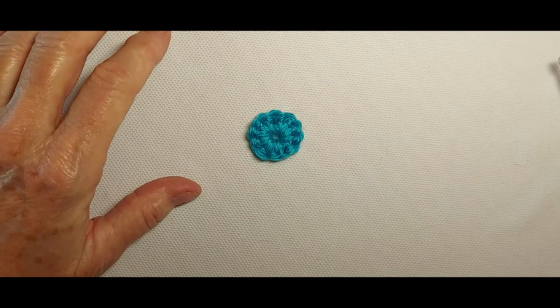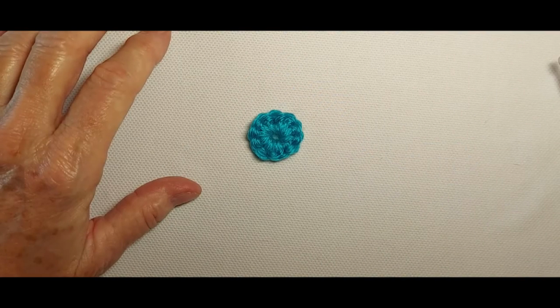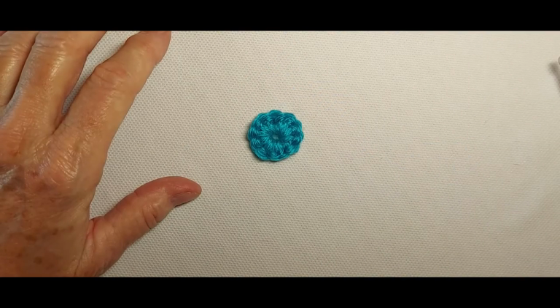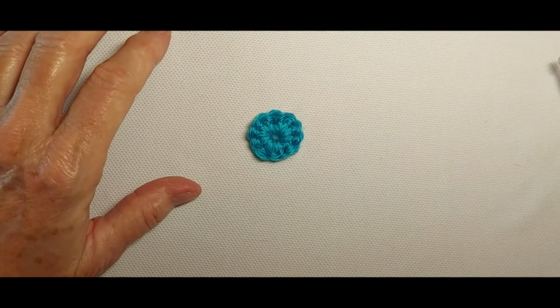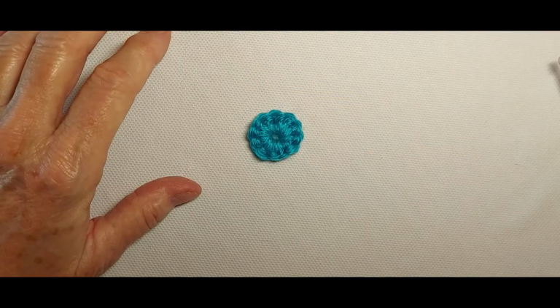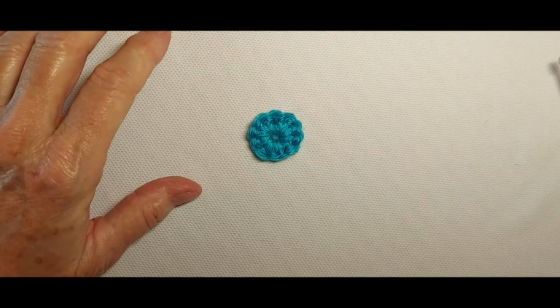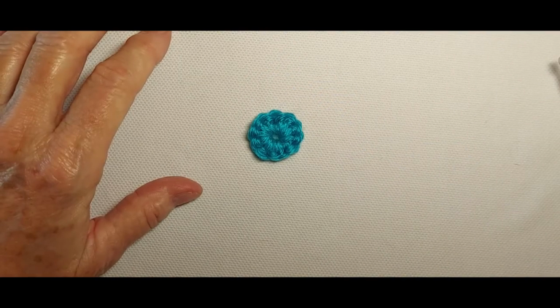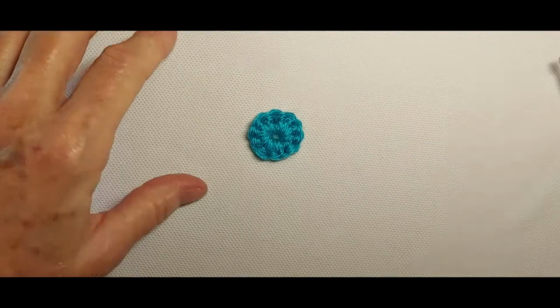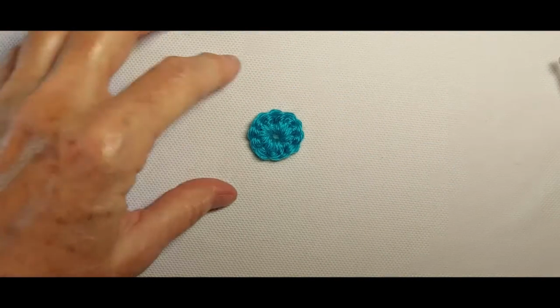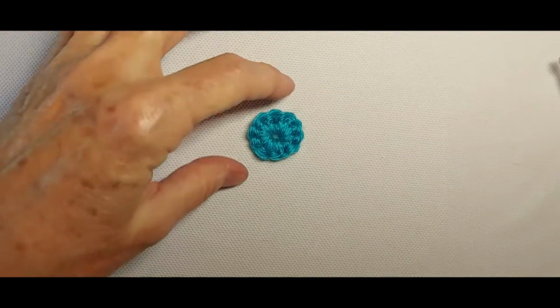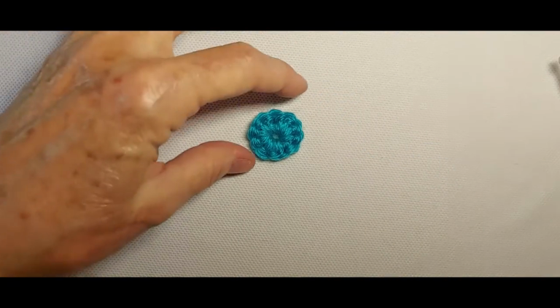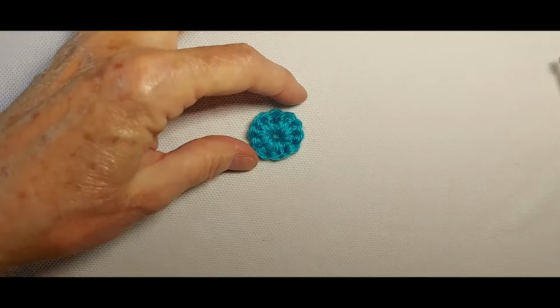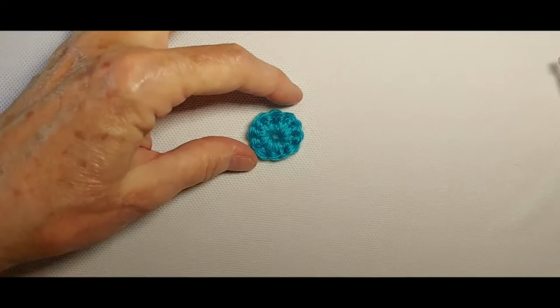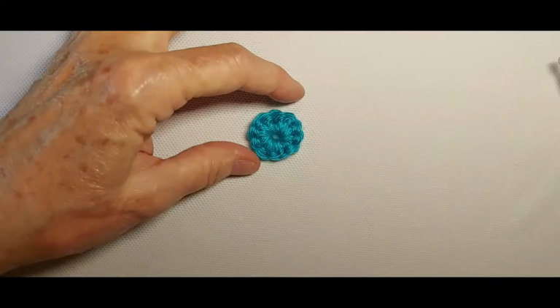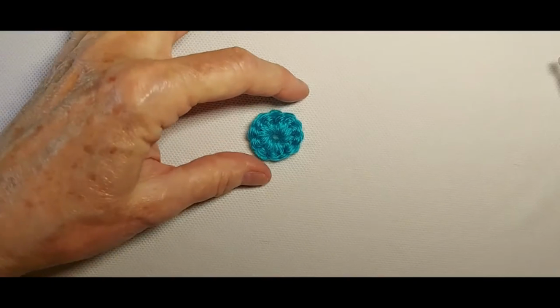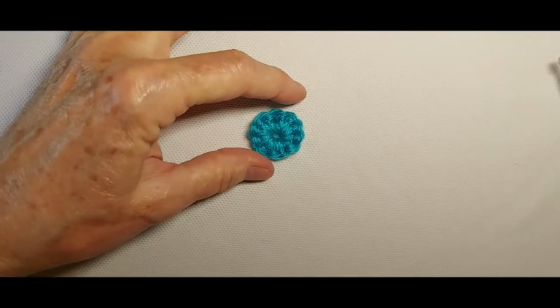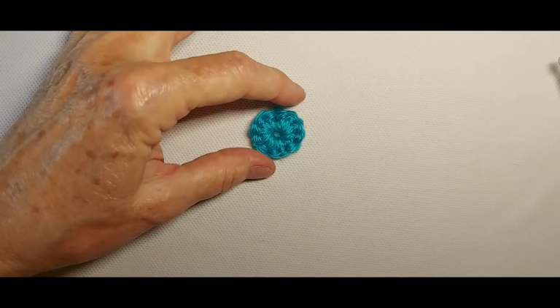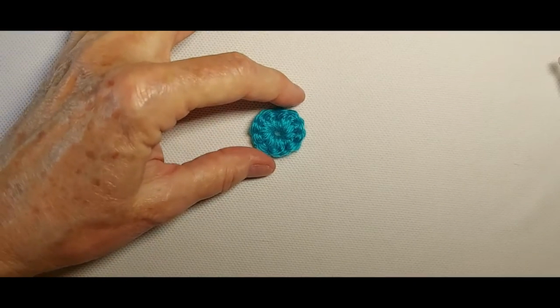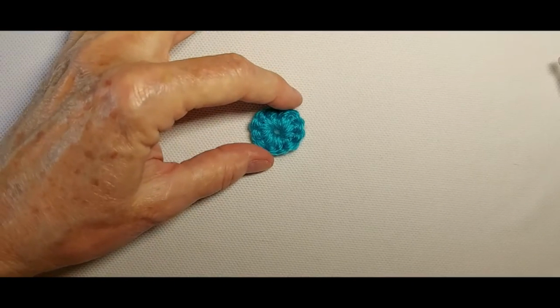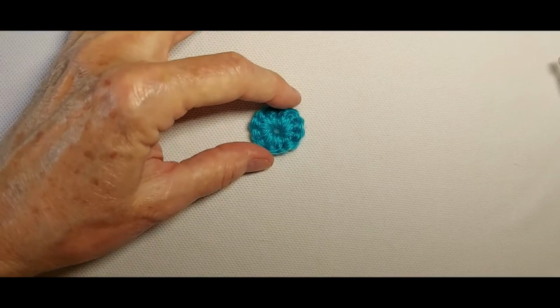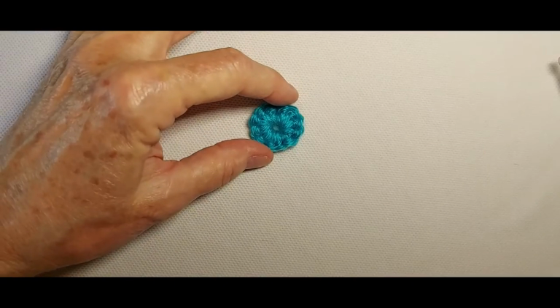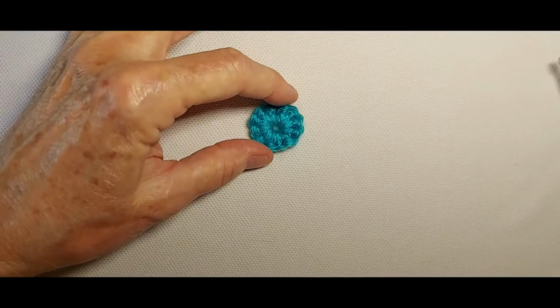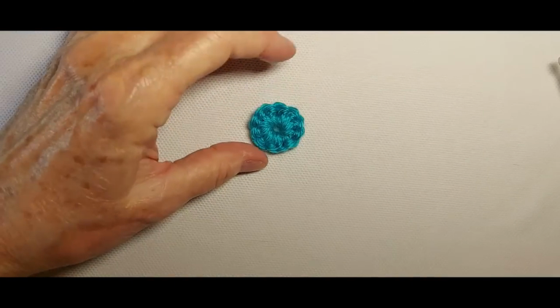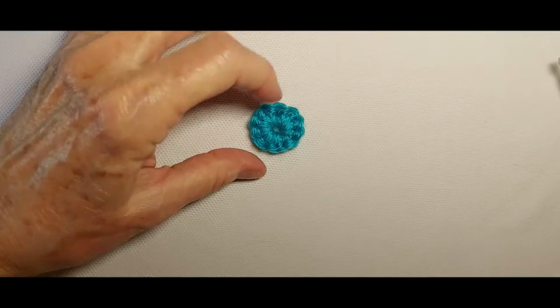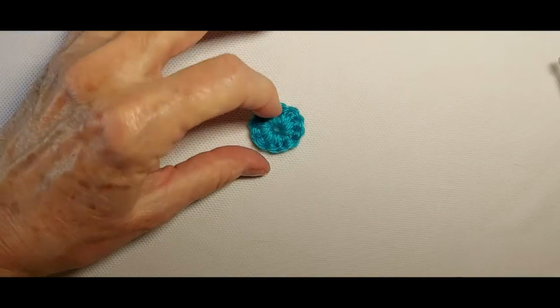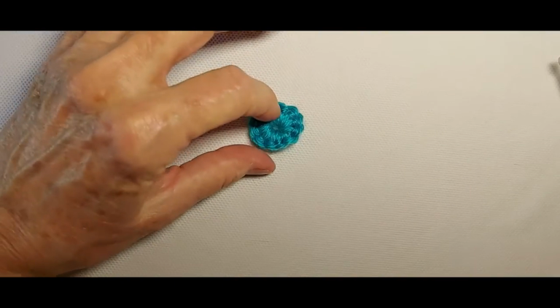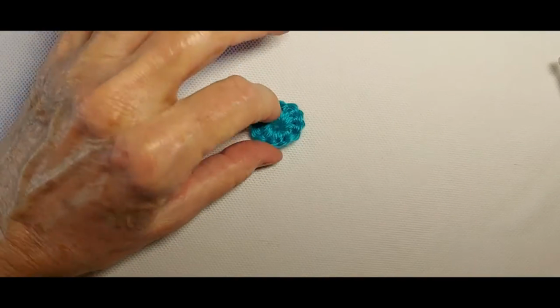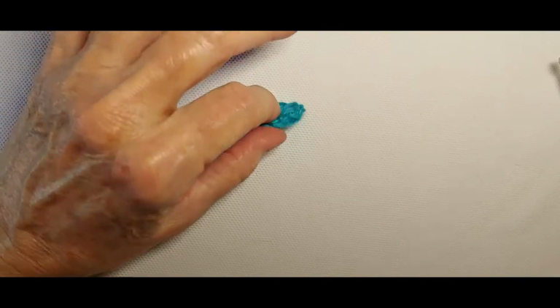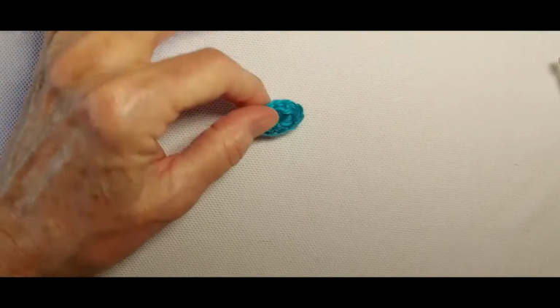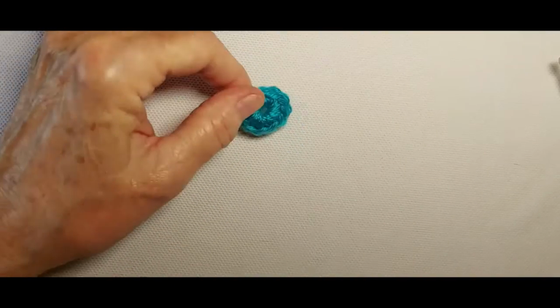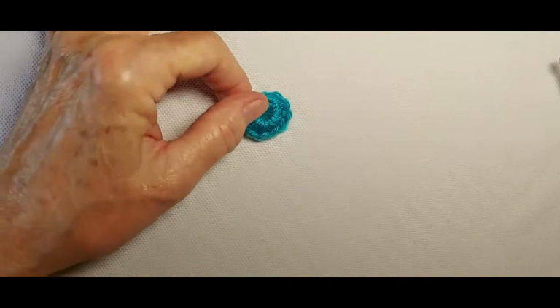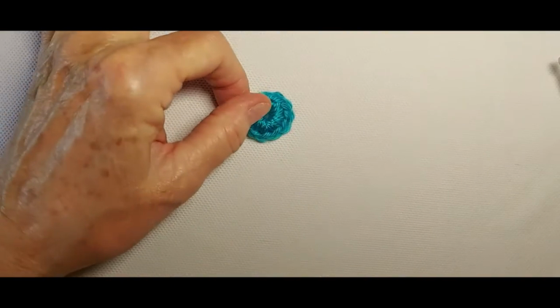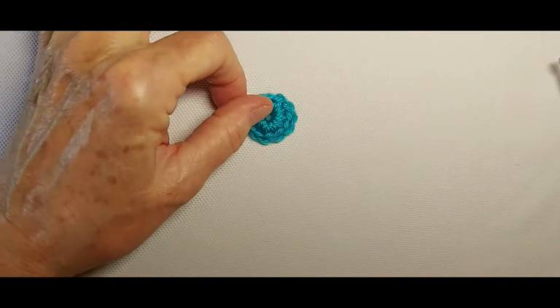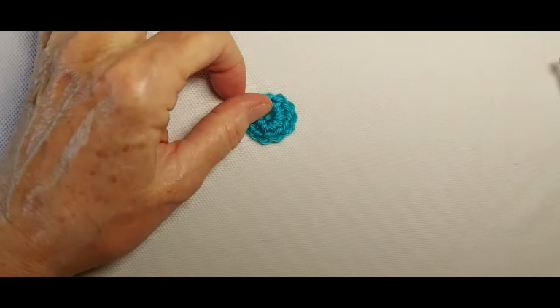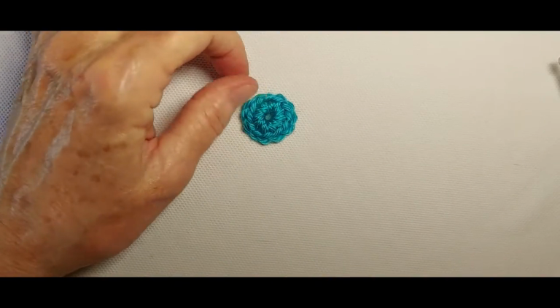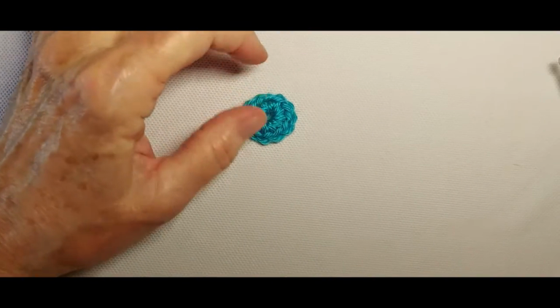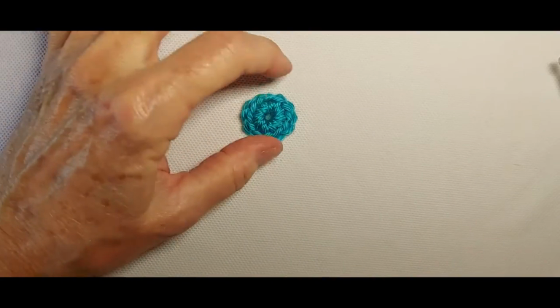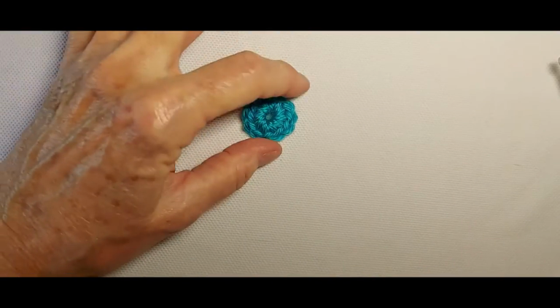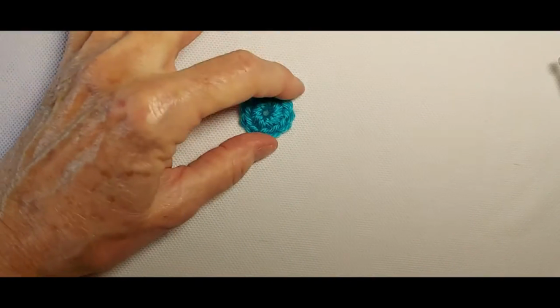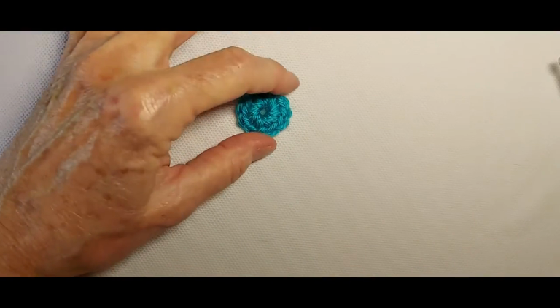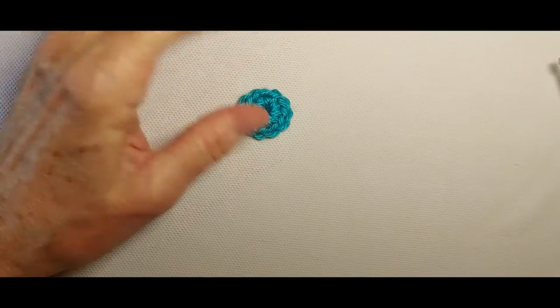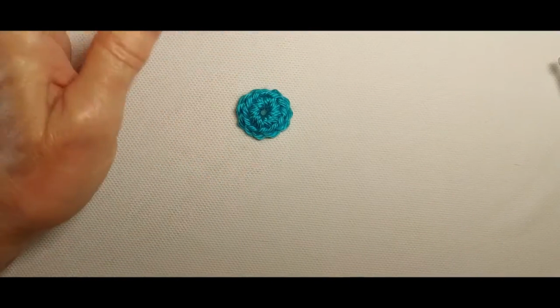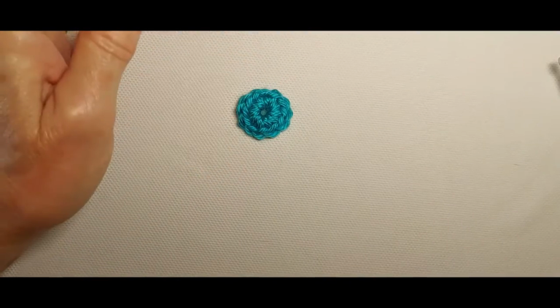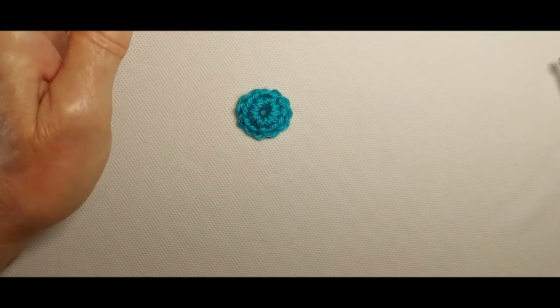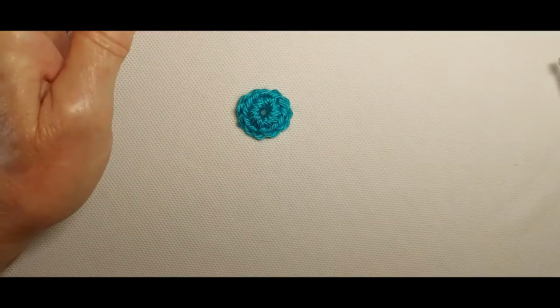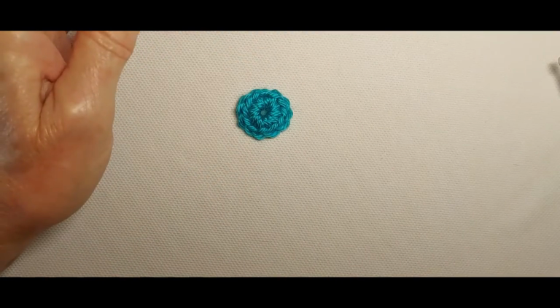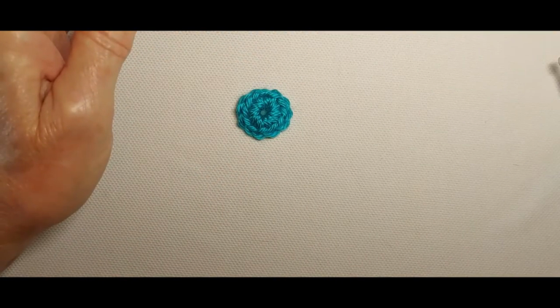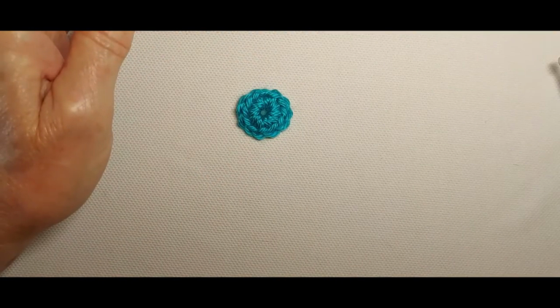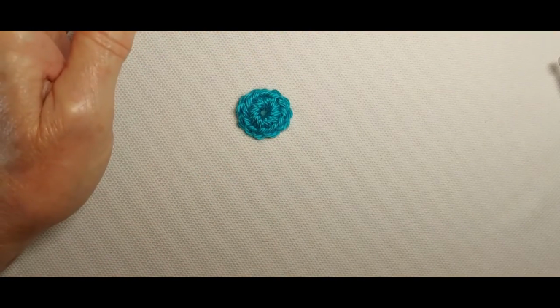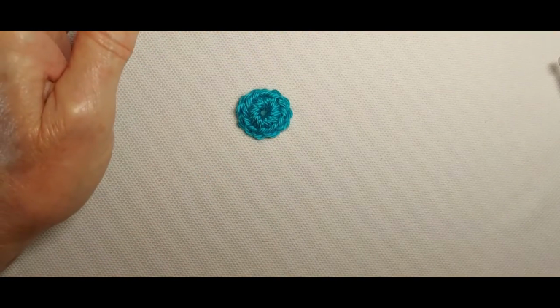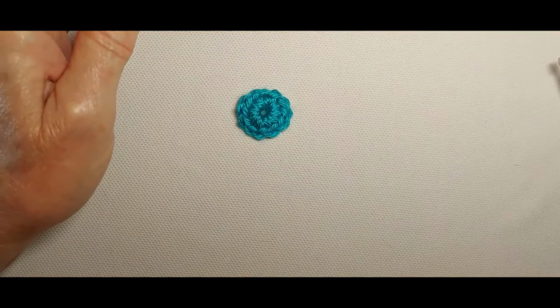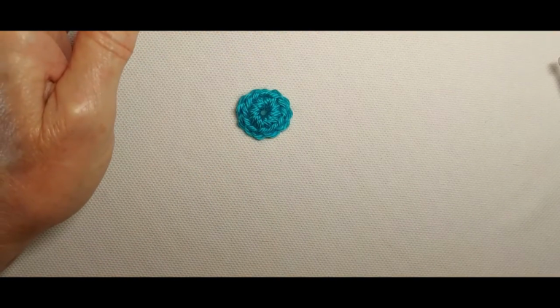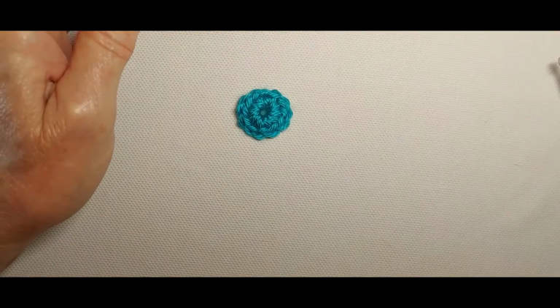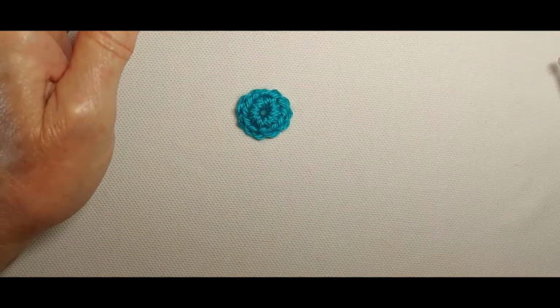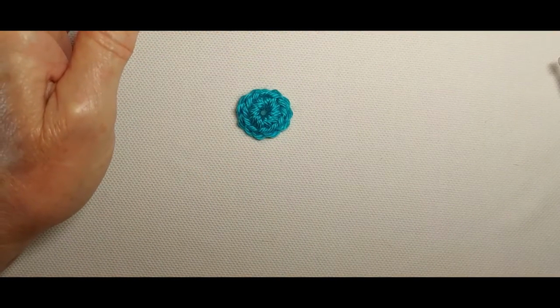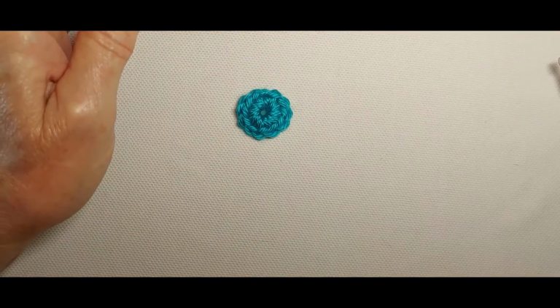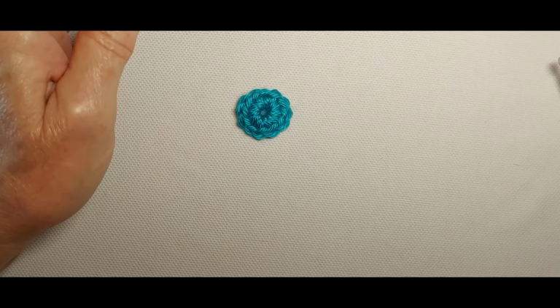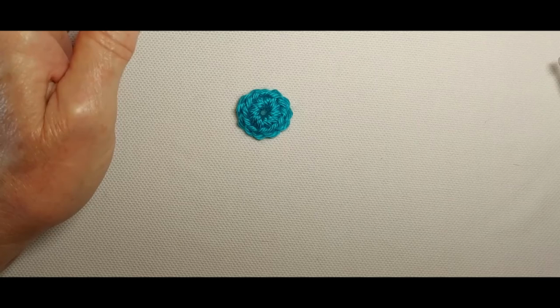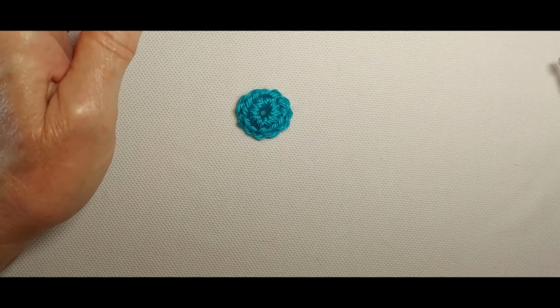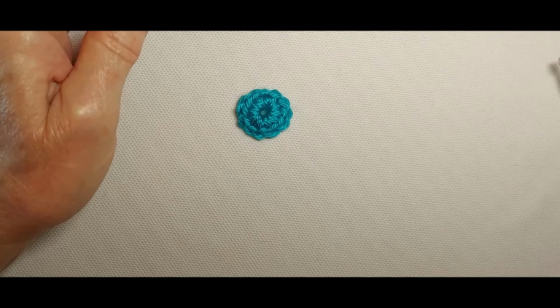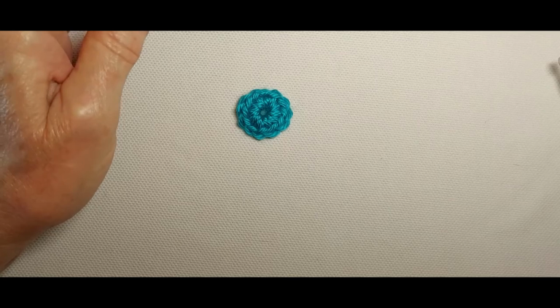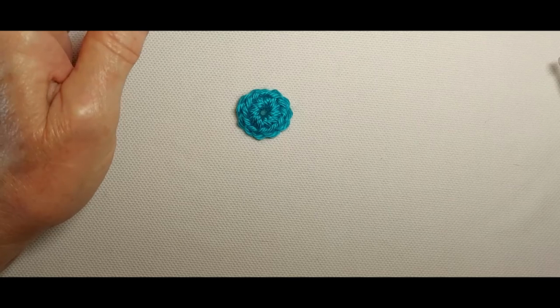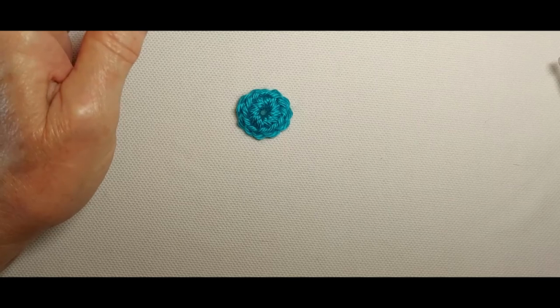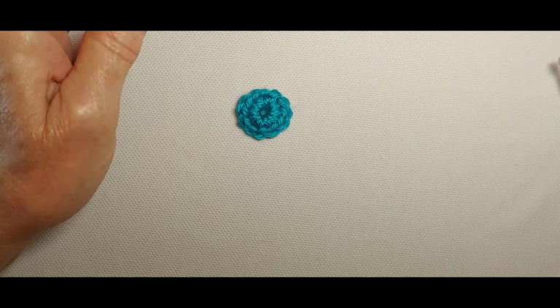I have finished the back of the flower center. This is the front of the flower center — 12 stitches.